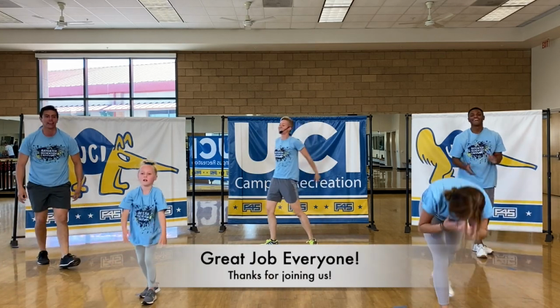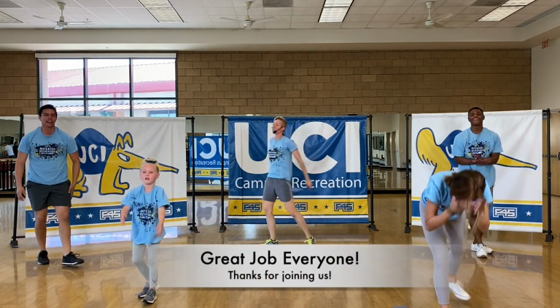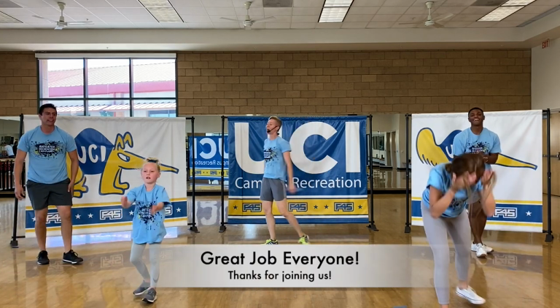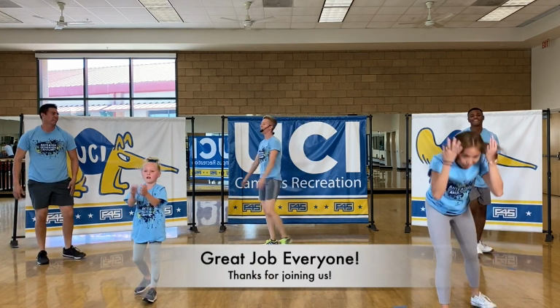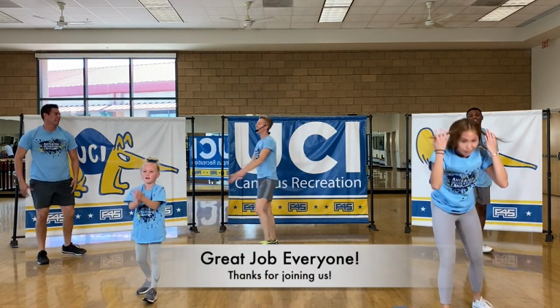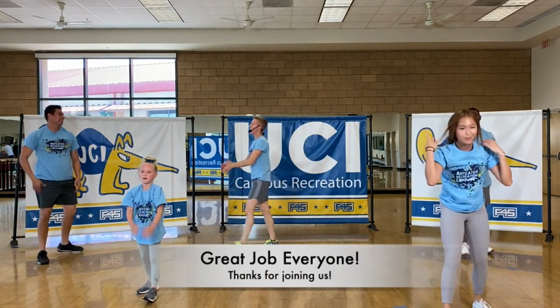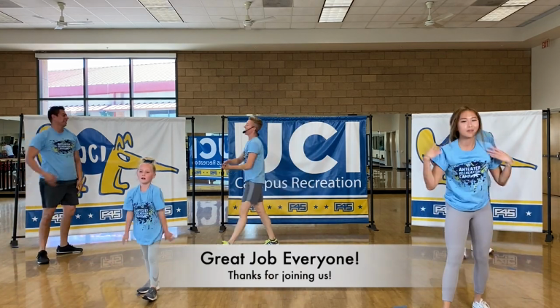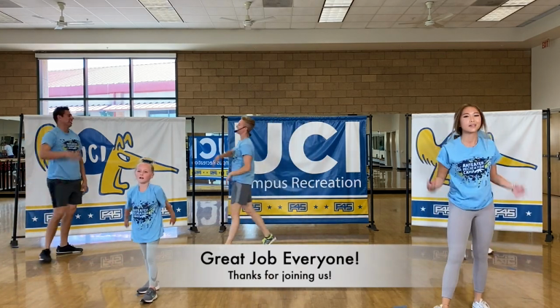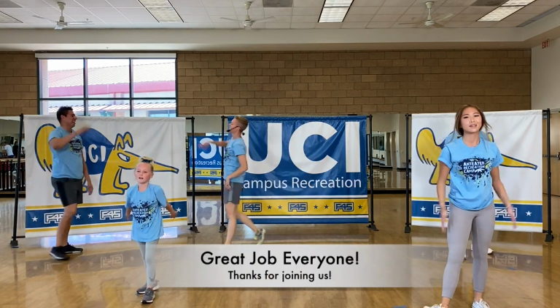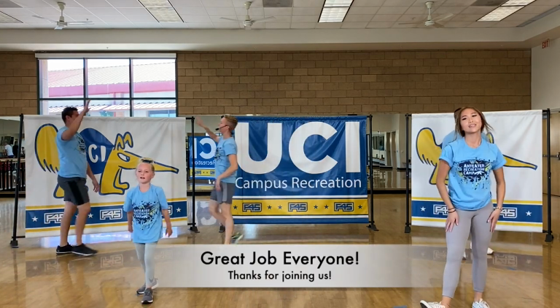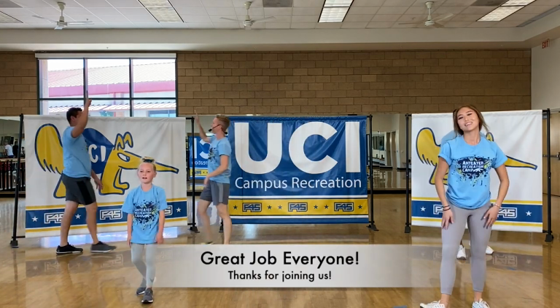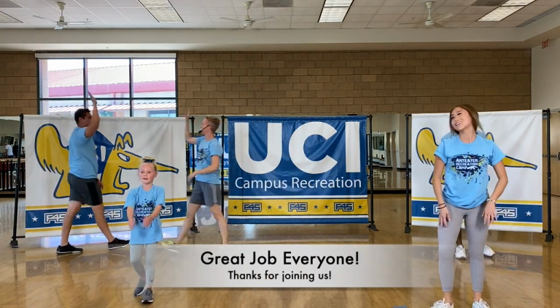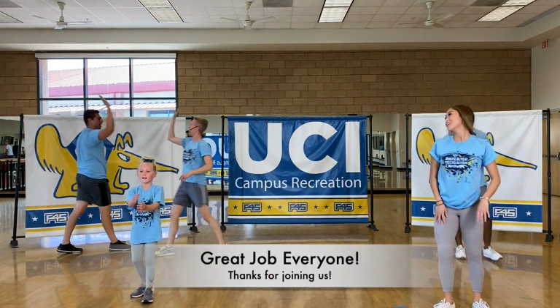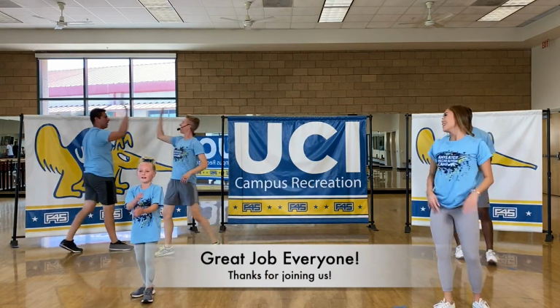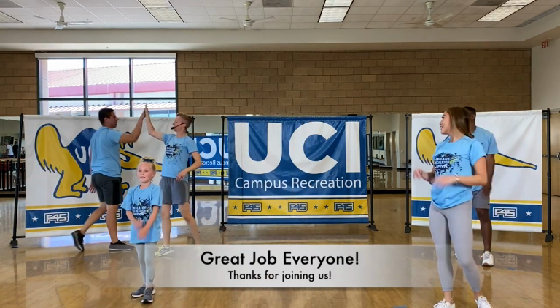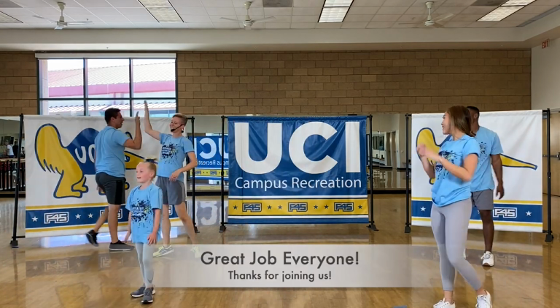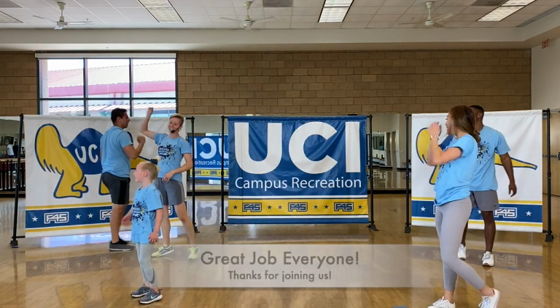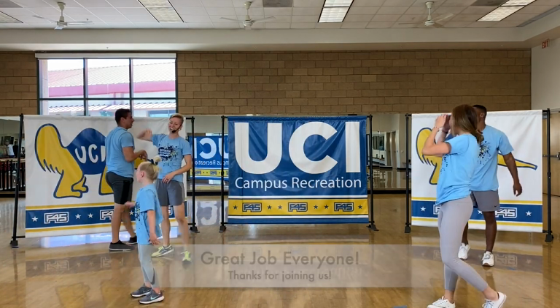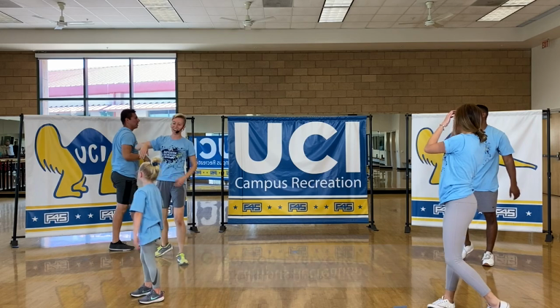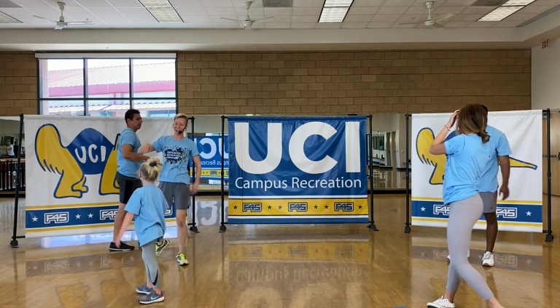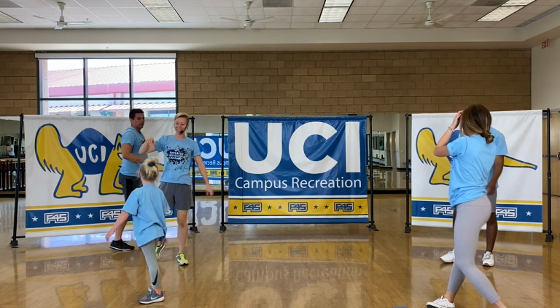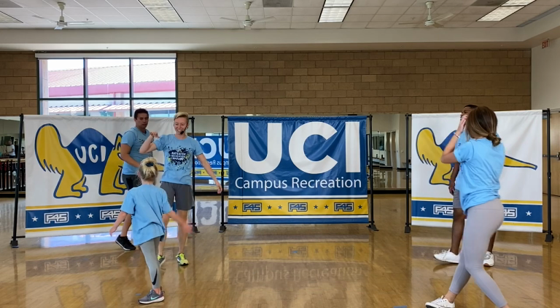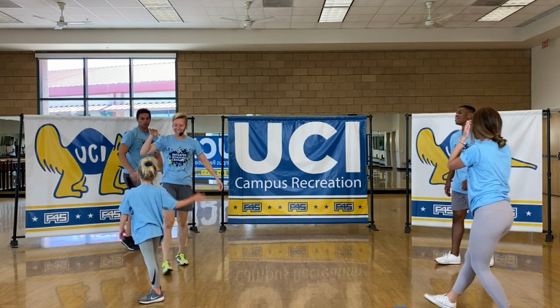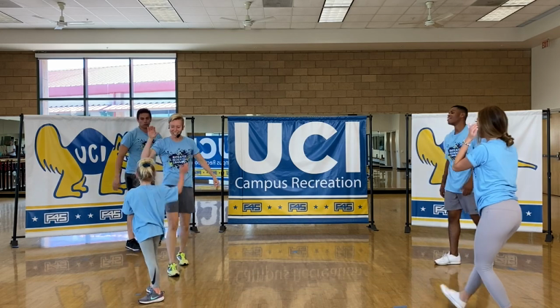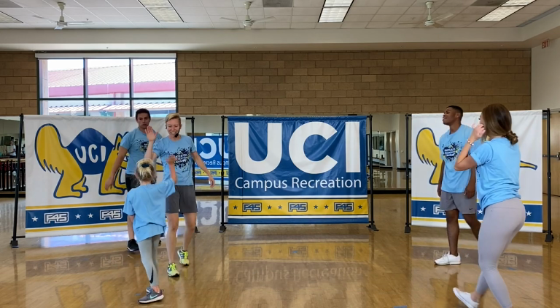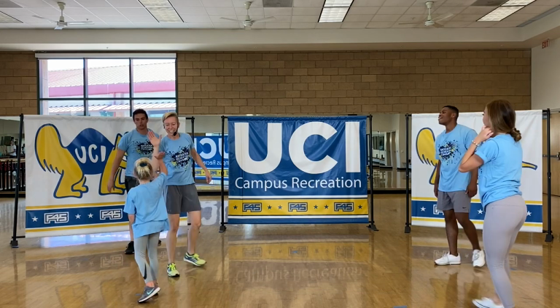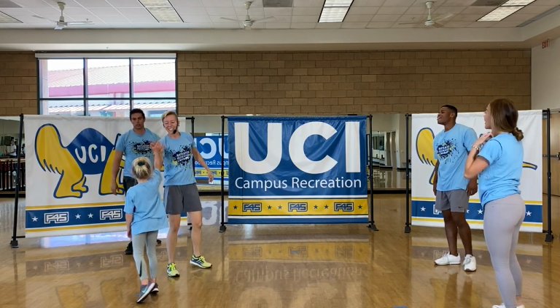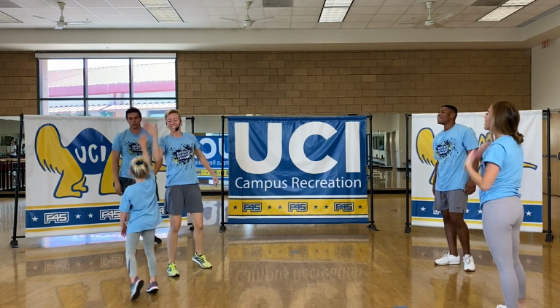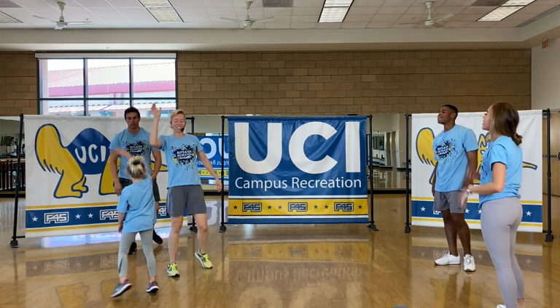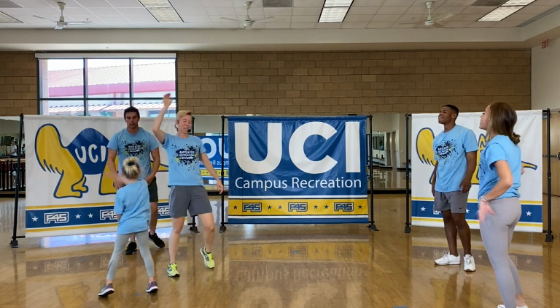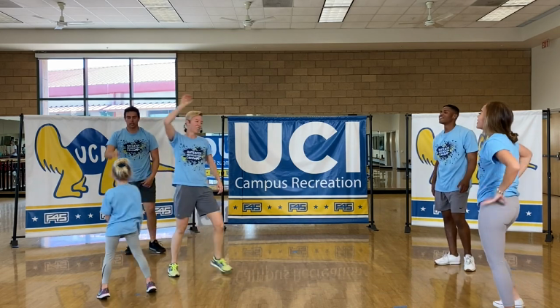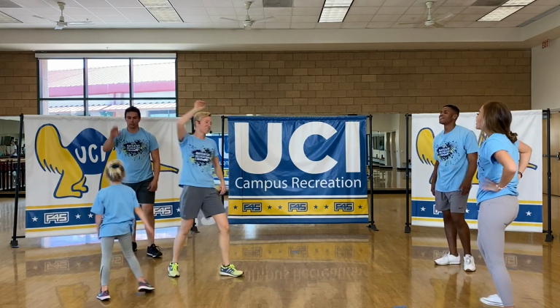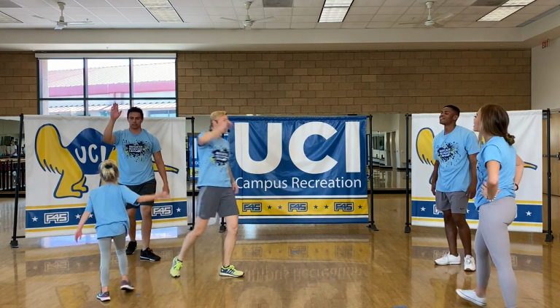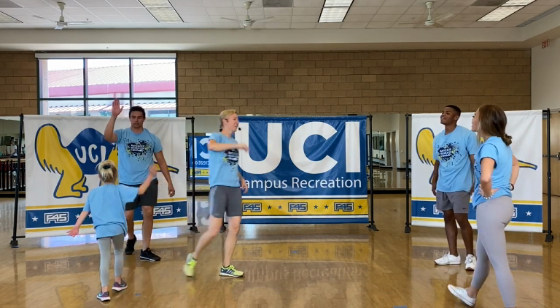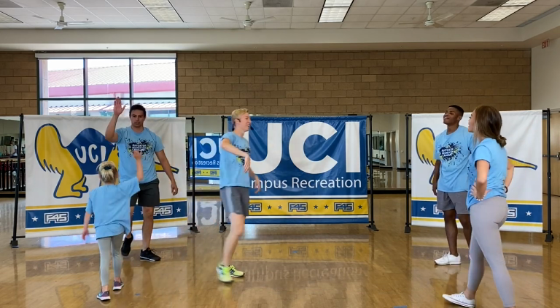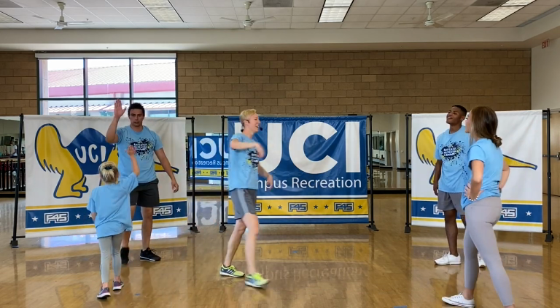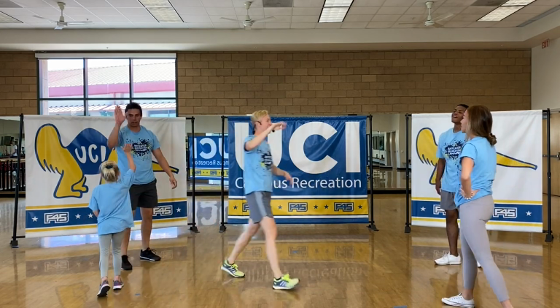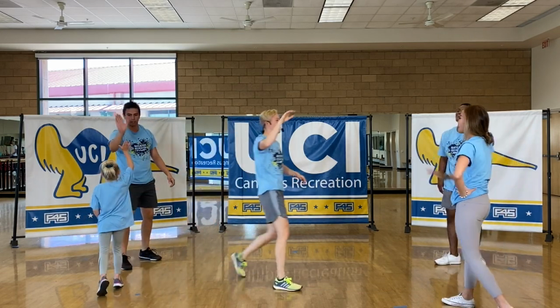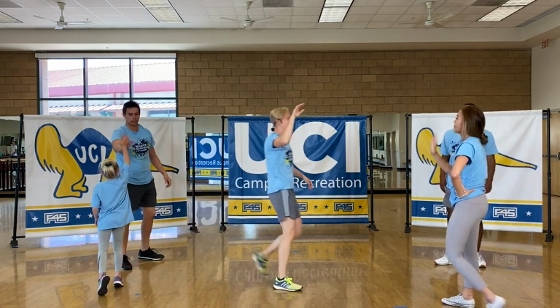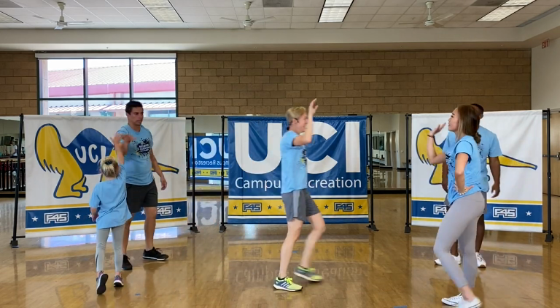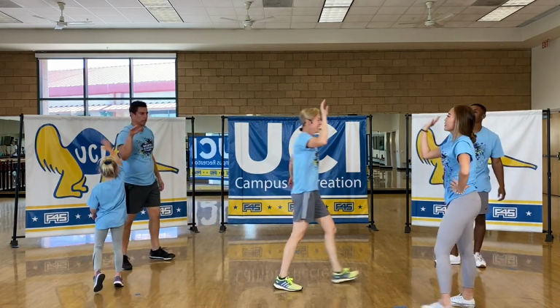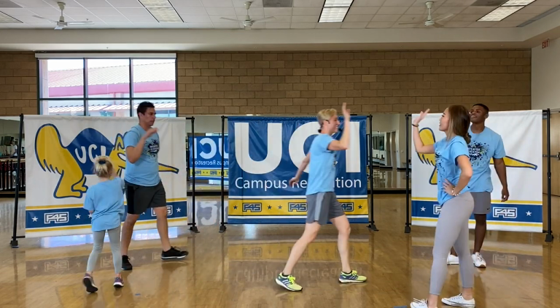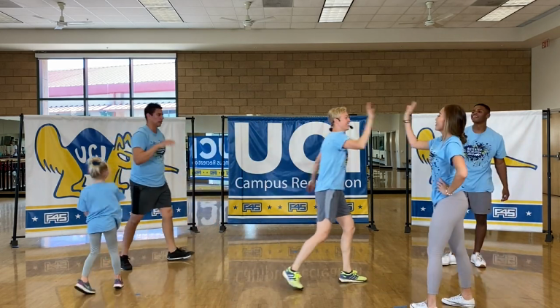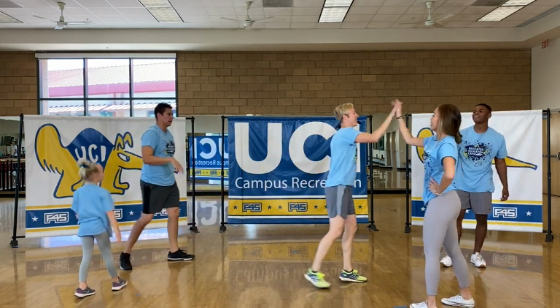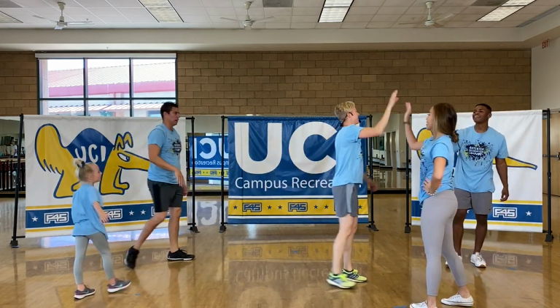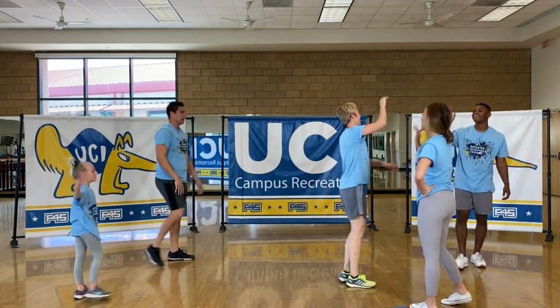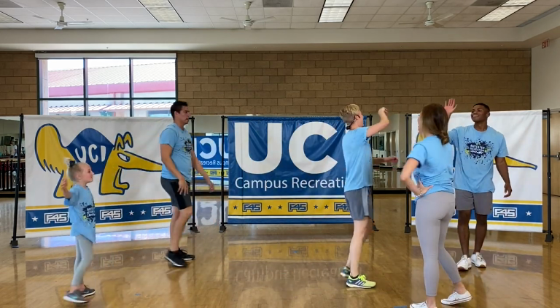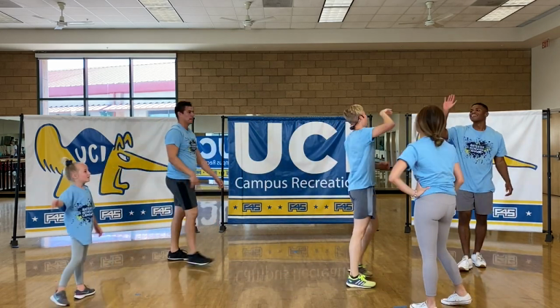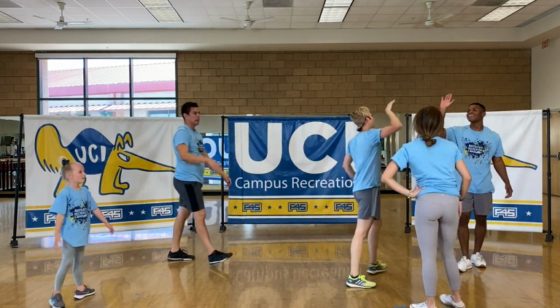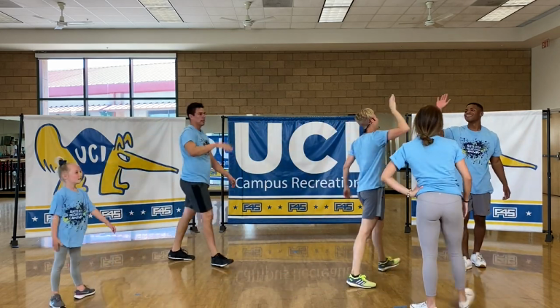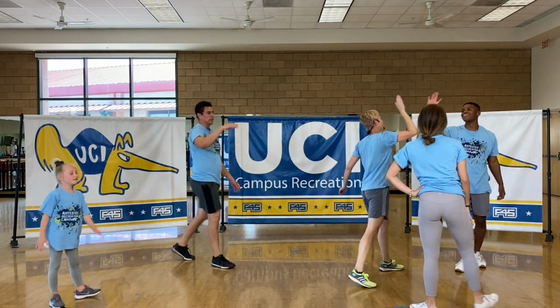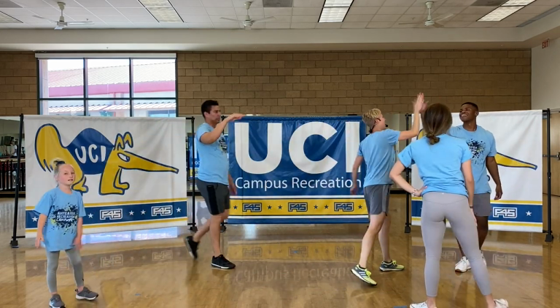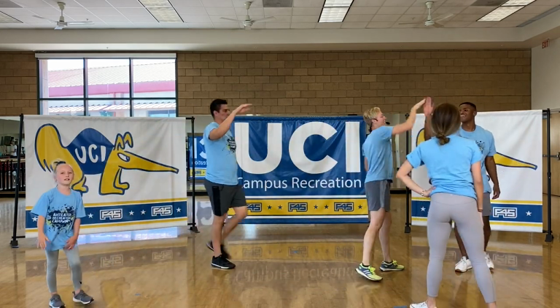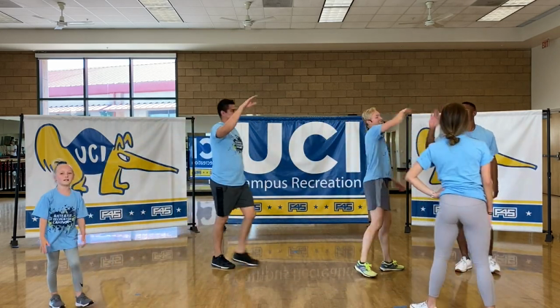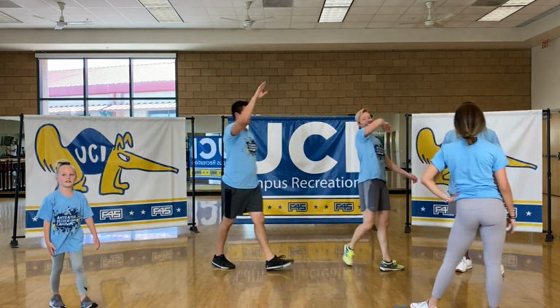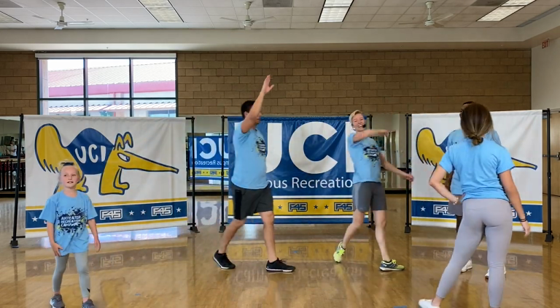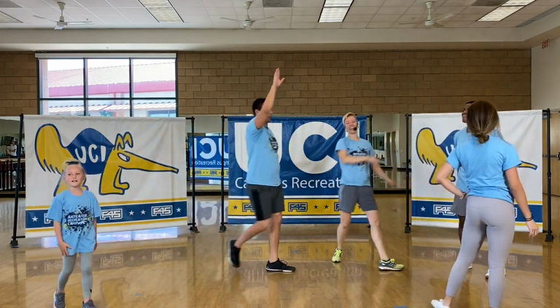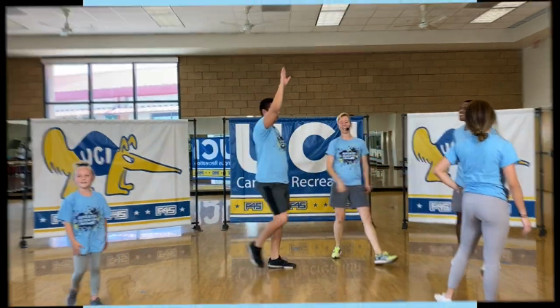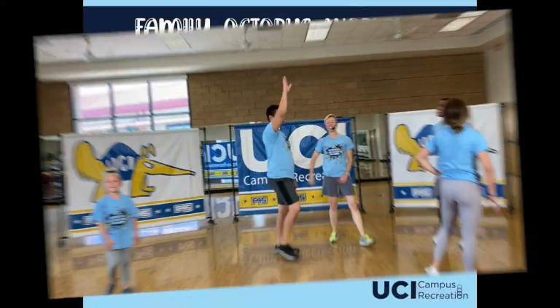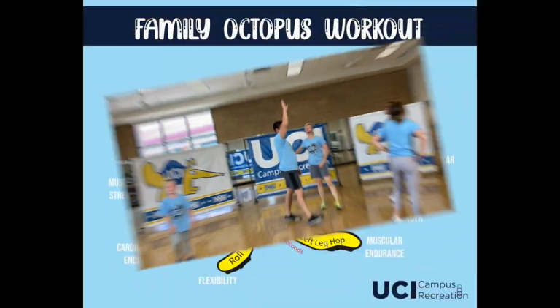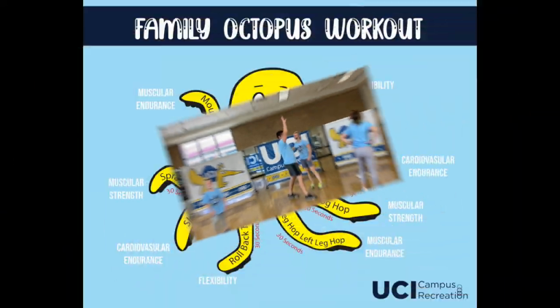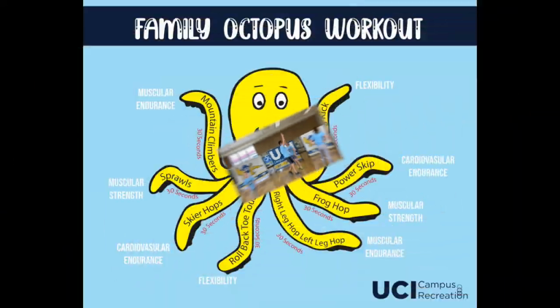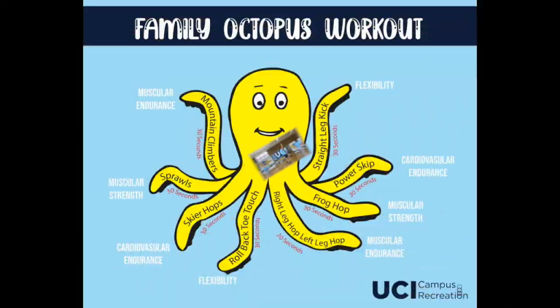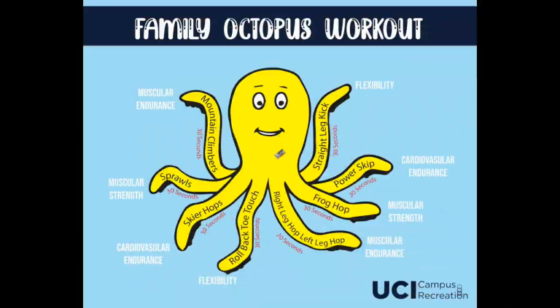Let's get some high fives. Nice job. Good job, Alex. Good job, Sloan. Hiji, nice job. And Landon — nice.